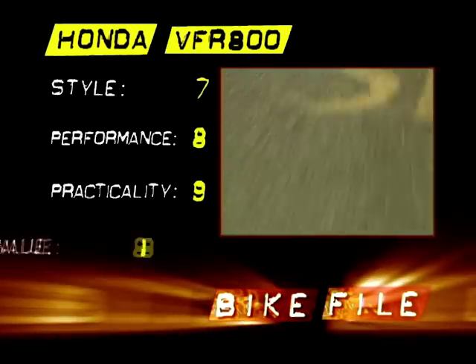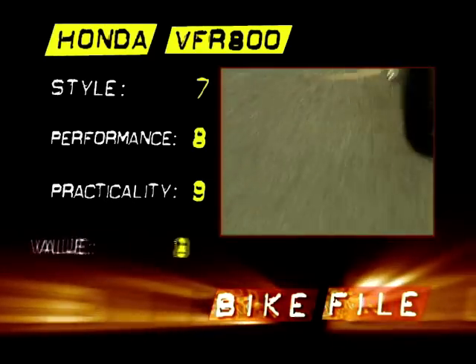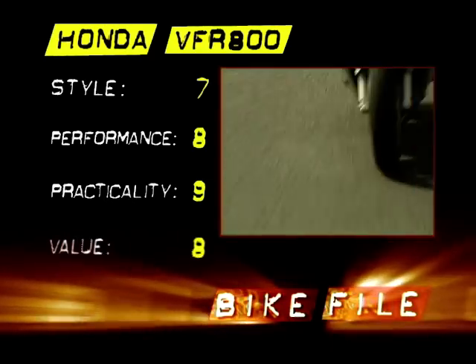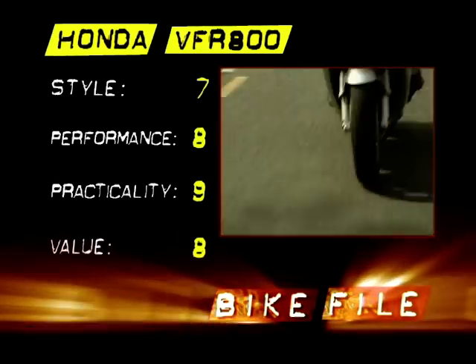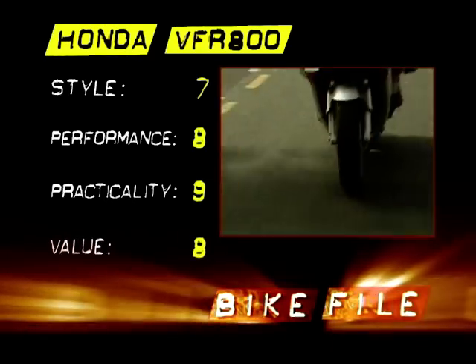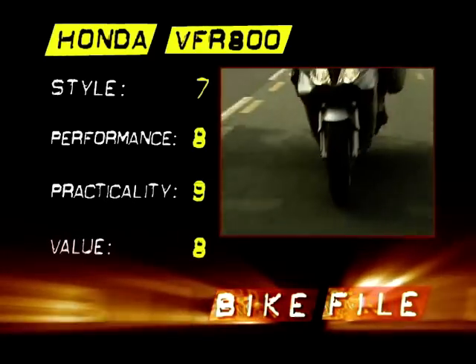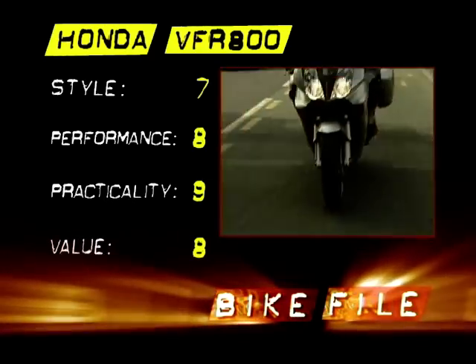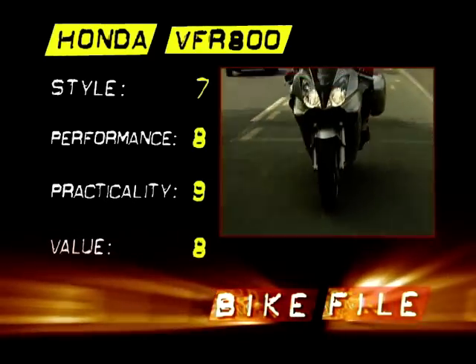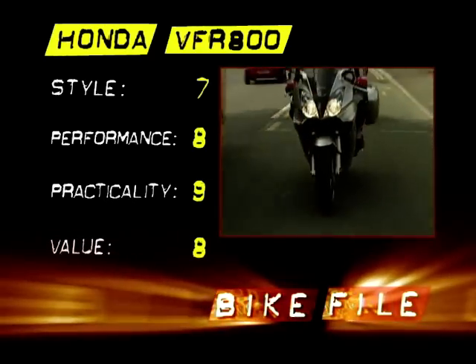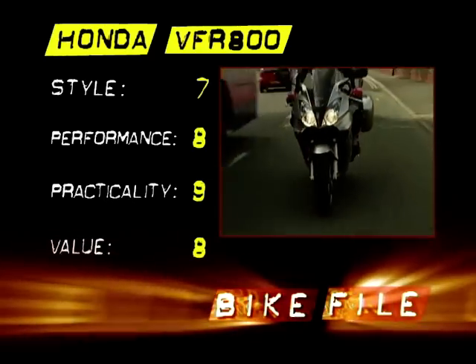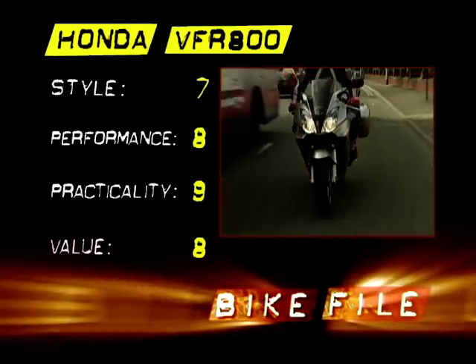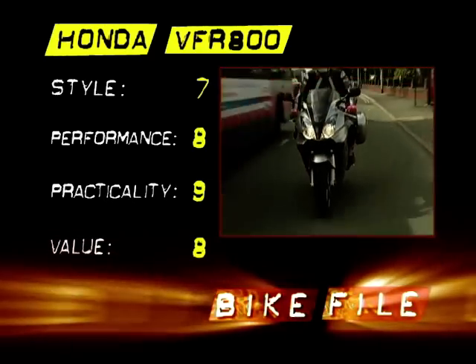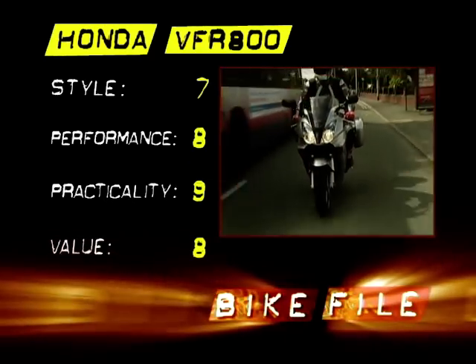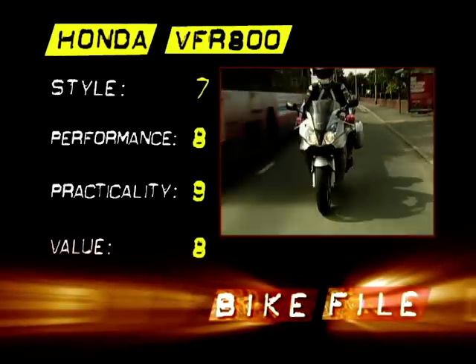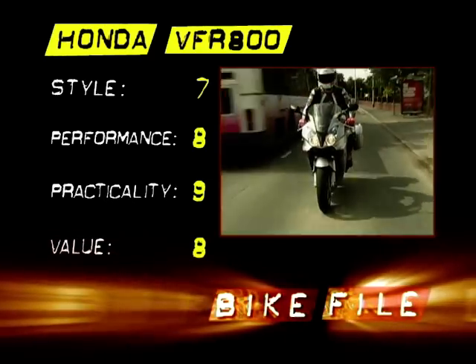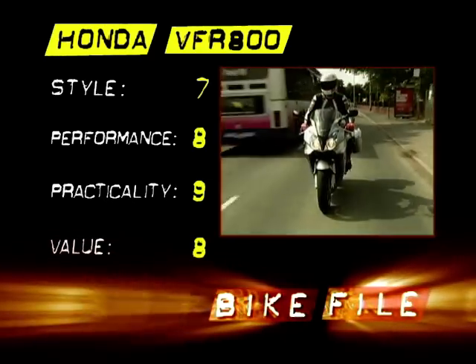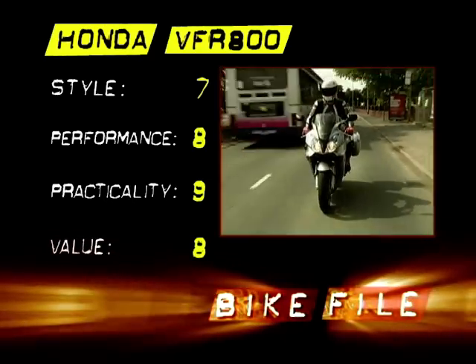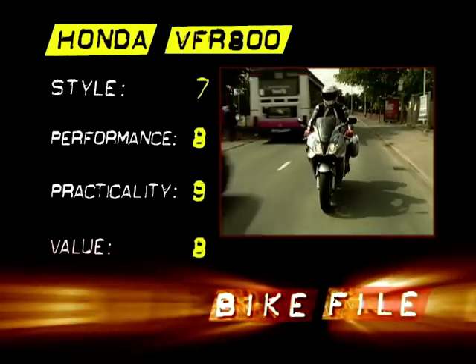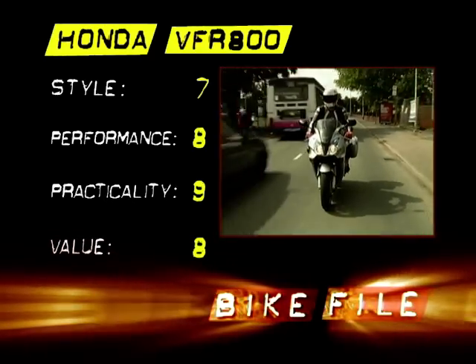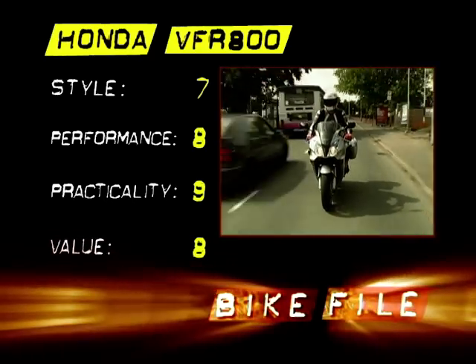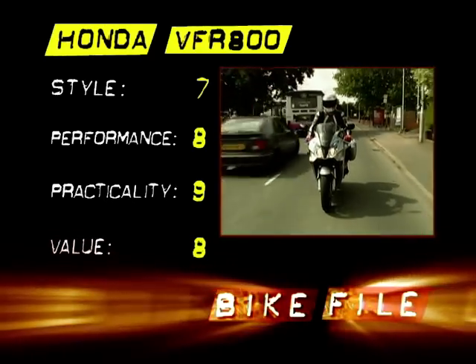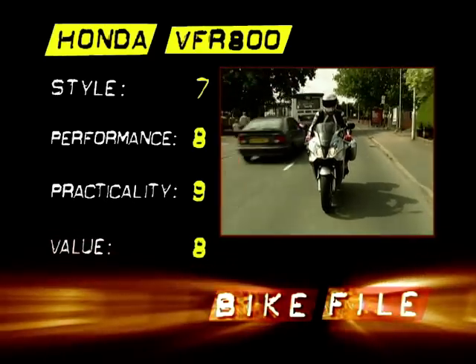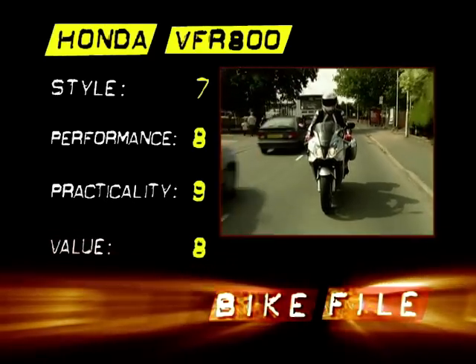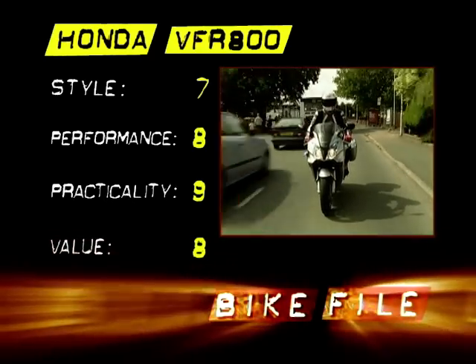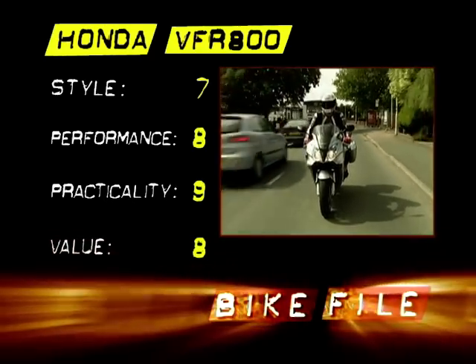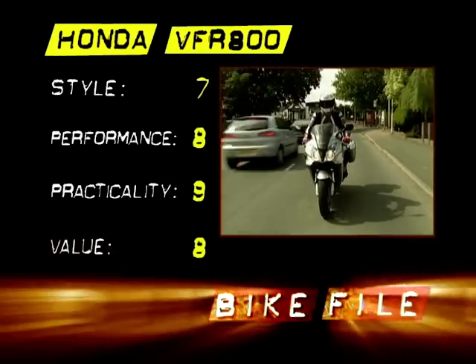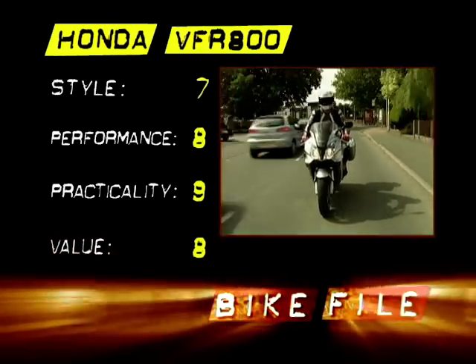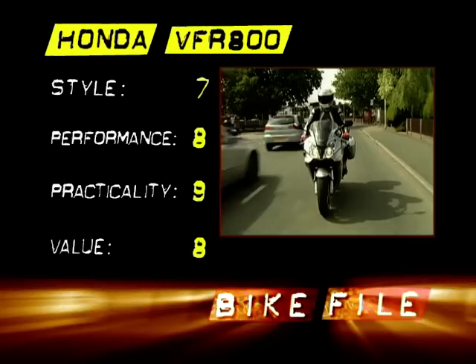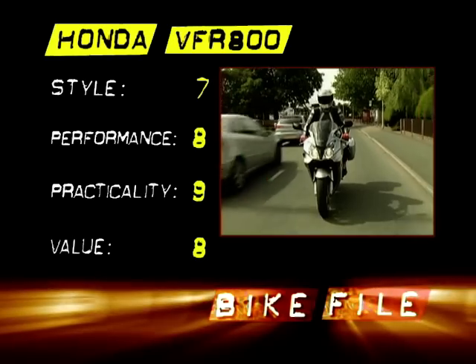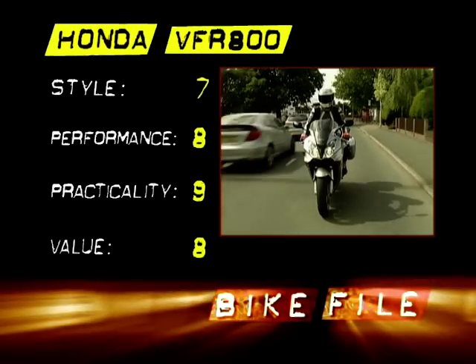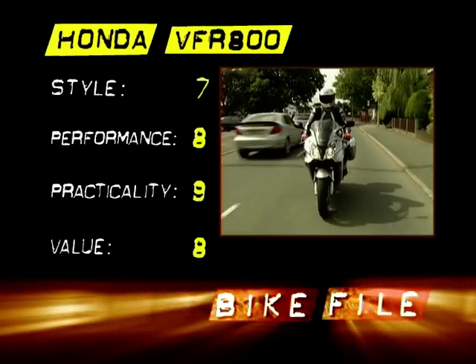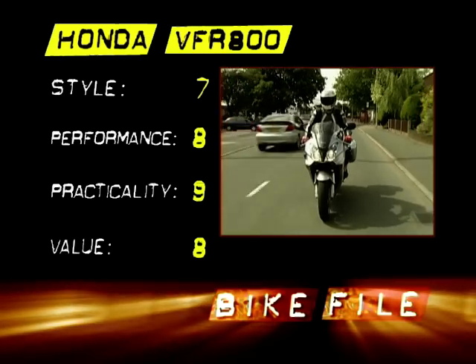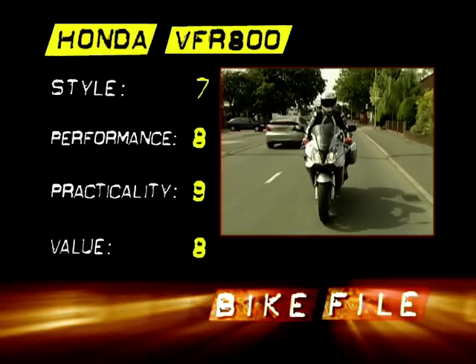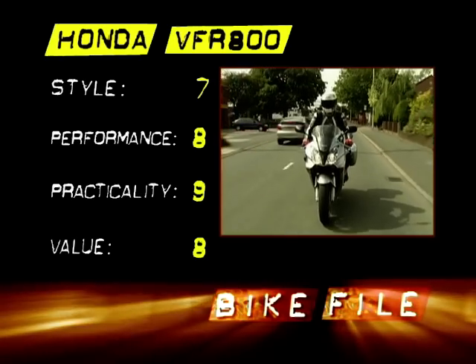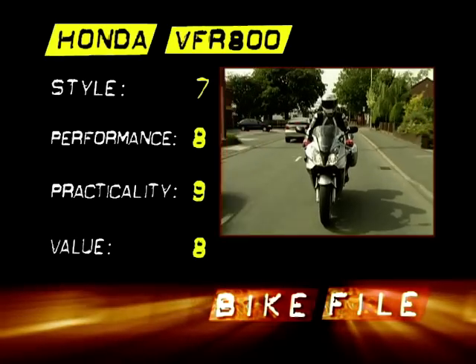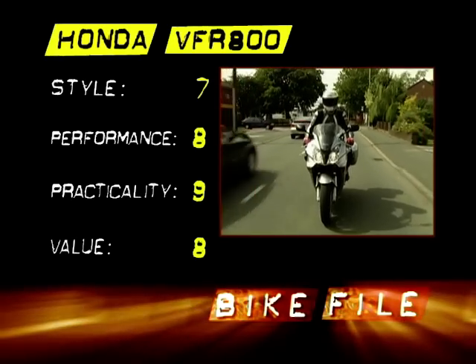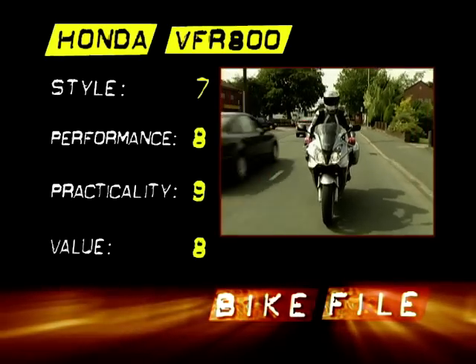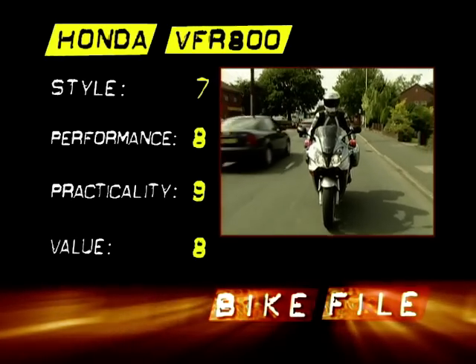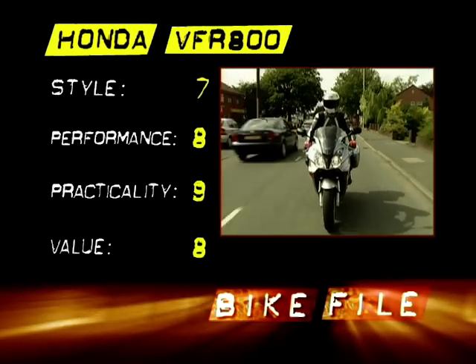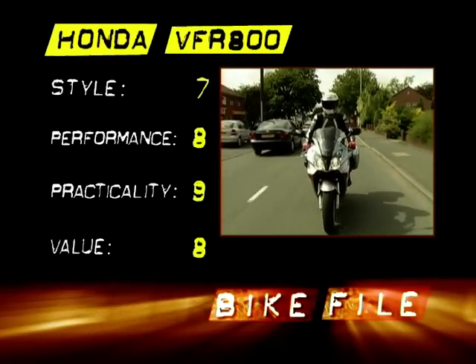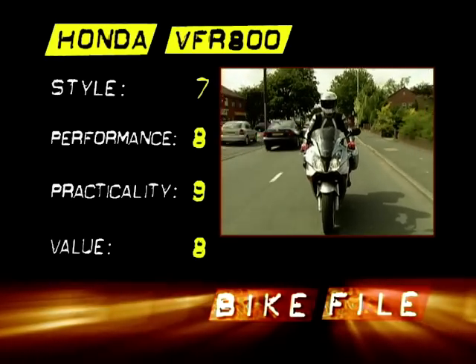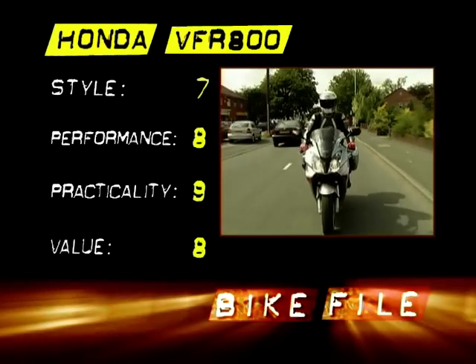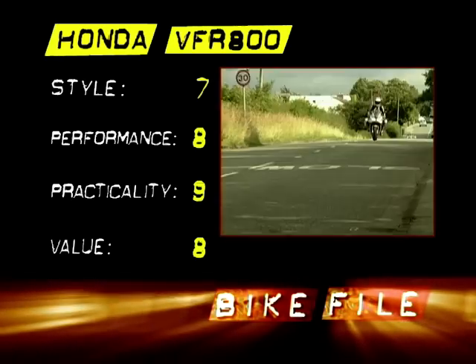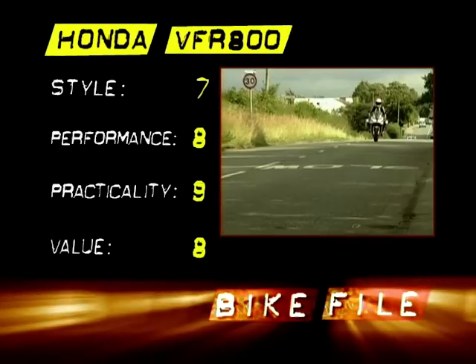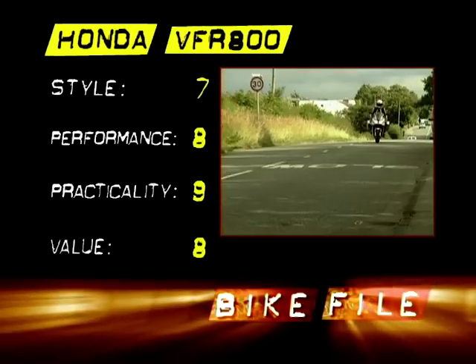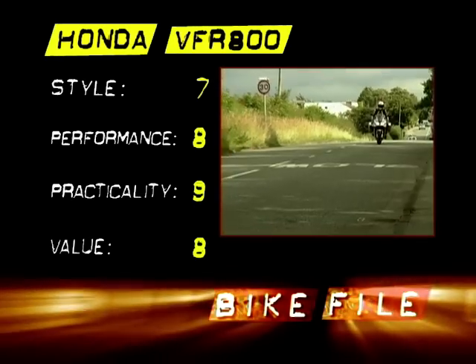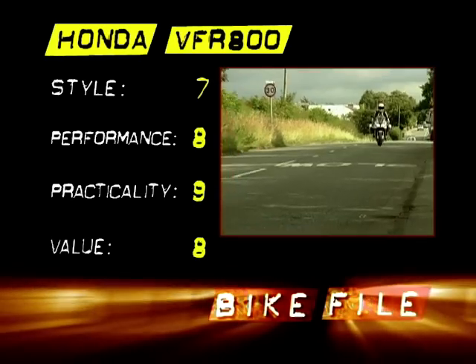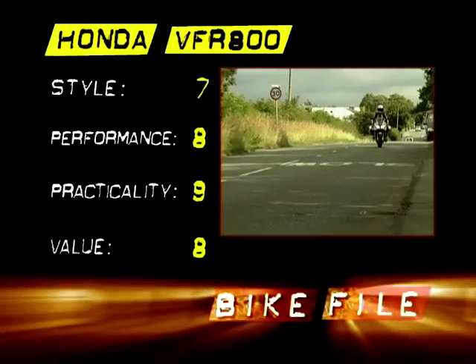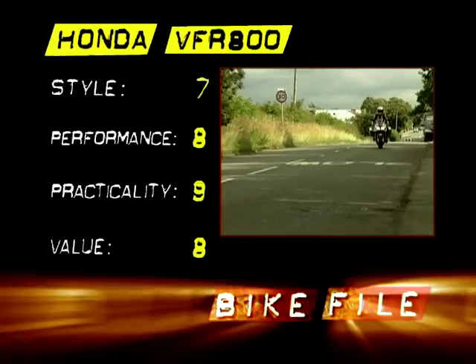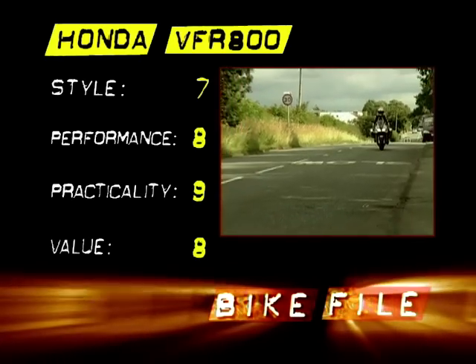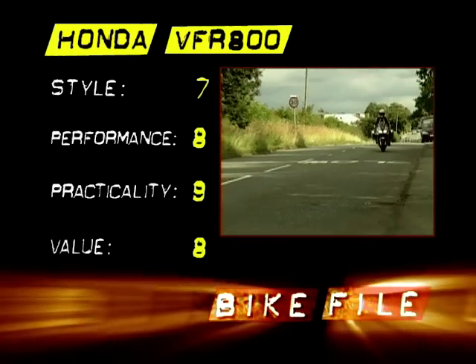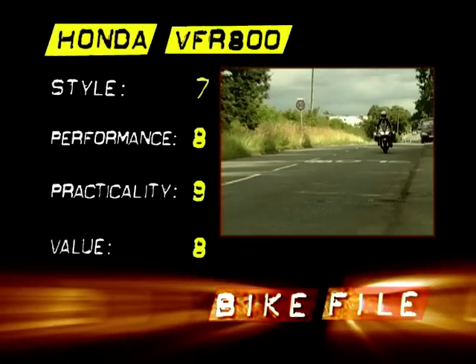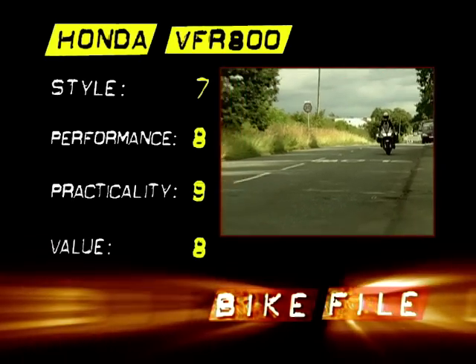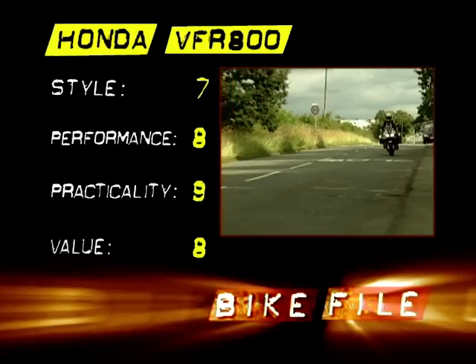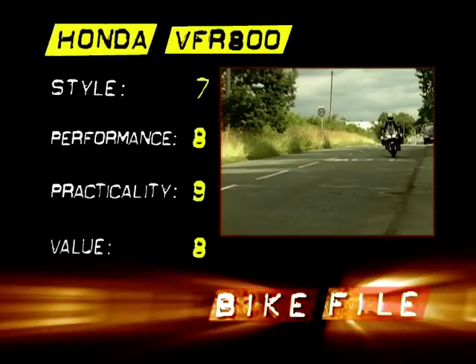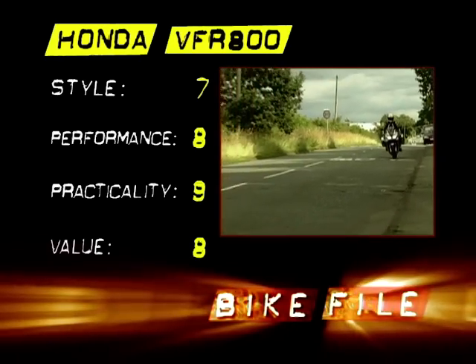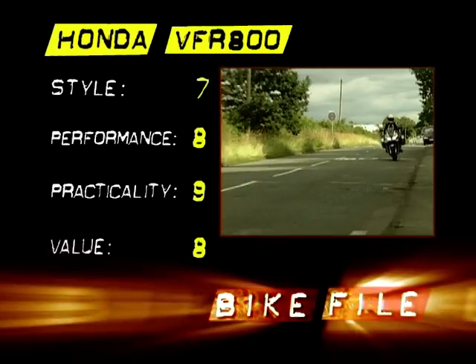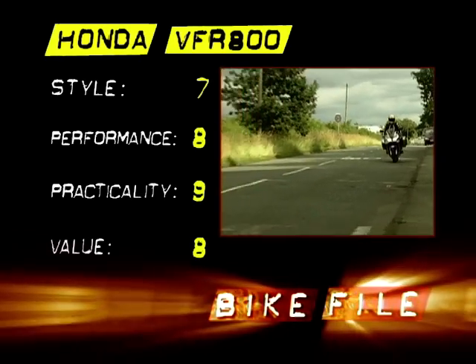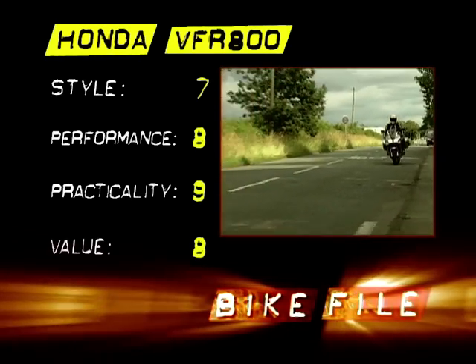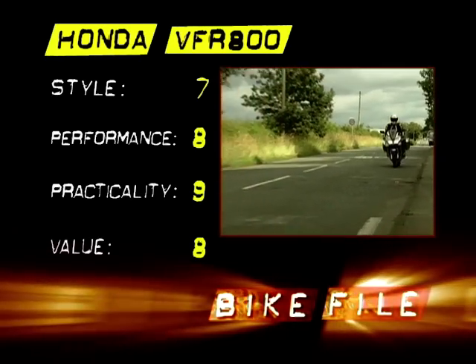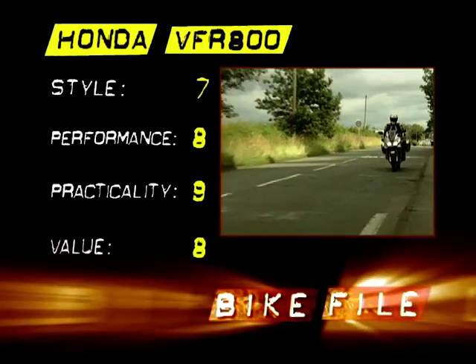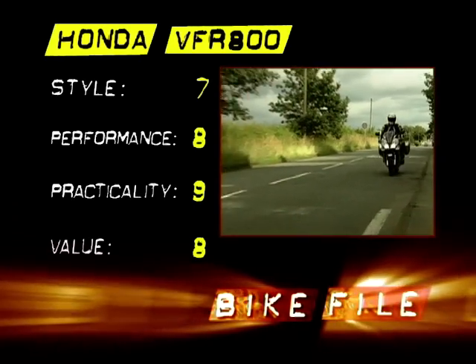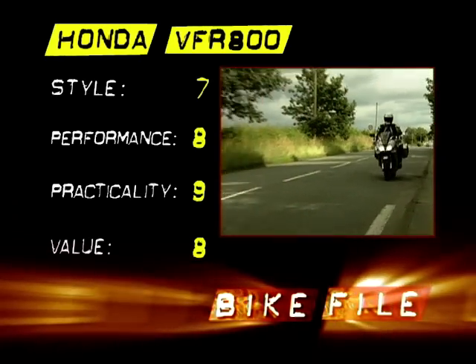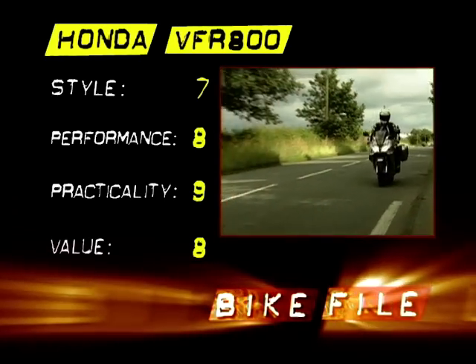Value: 8 out of 10. Just a shade under 8 grand — it's not a cheap motorcycle, but you do get a lot of bike for your money.